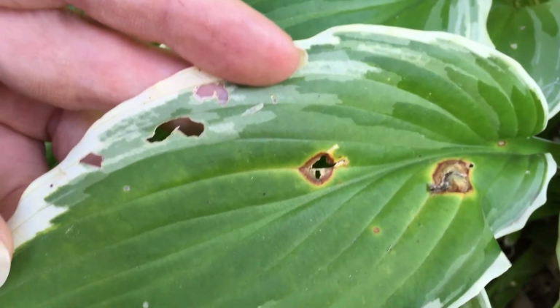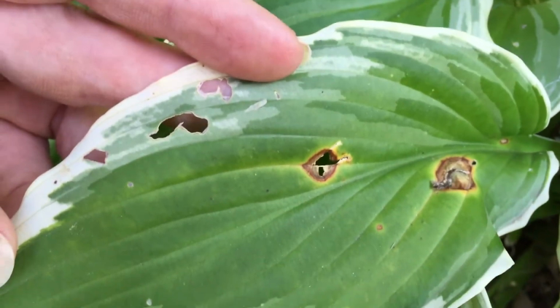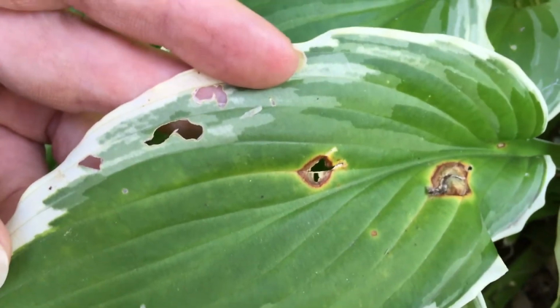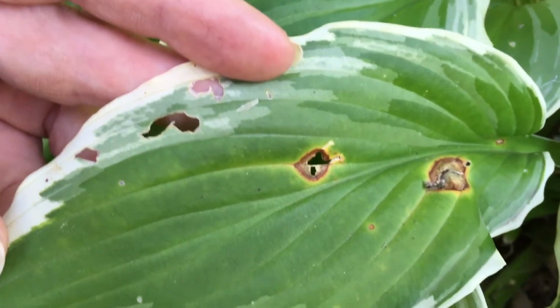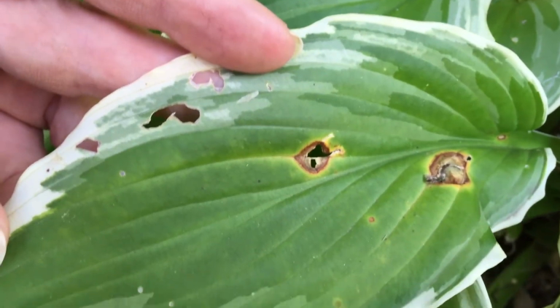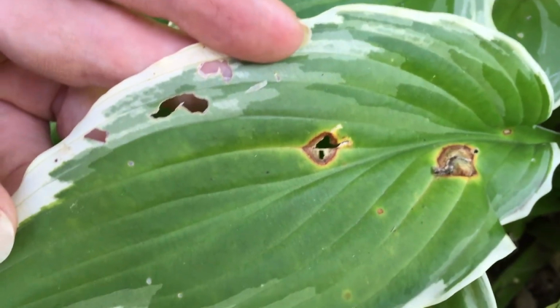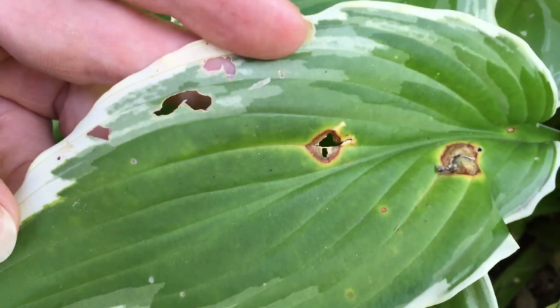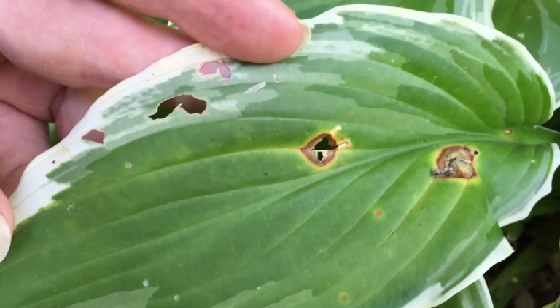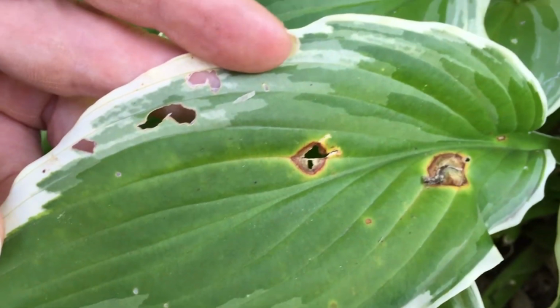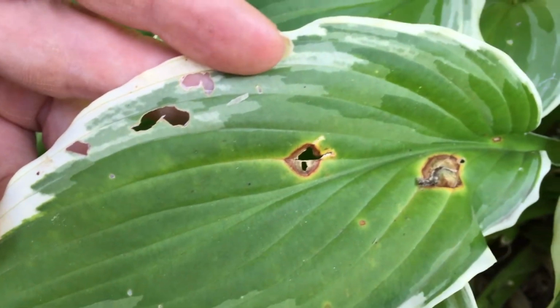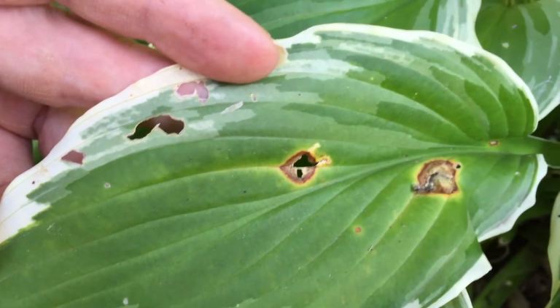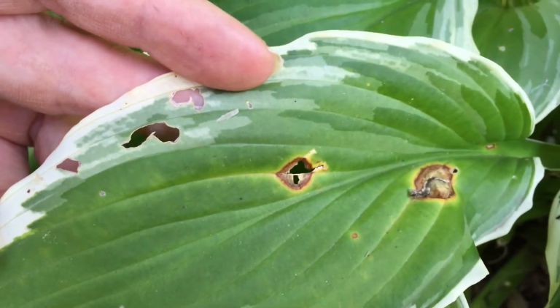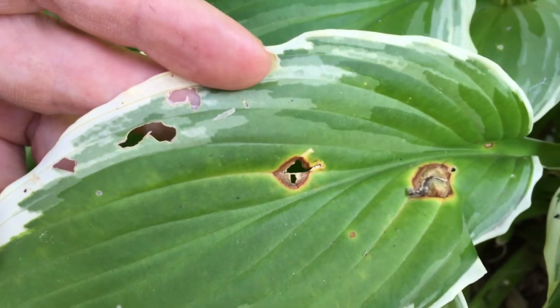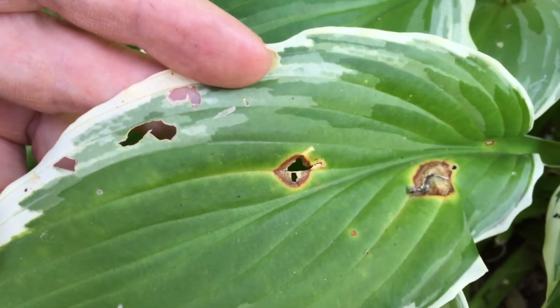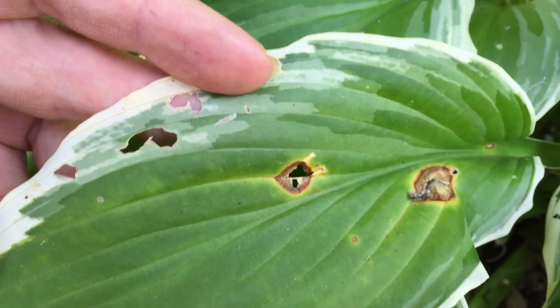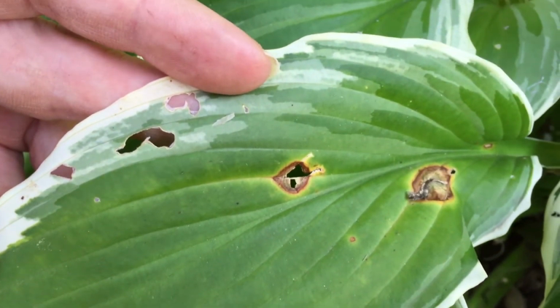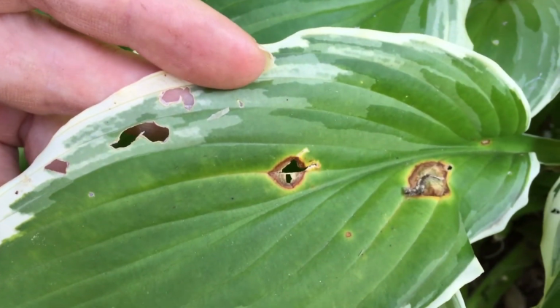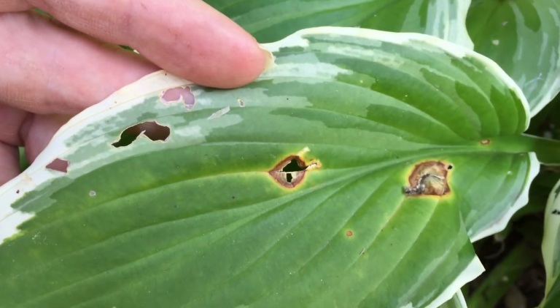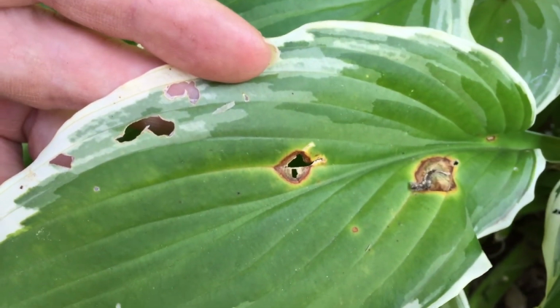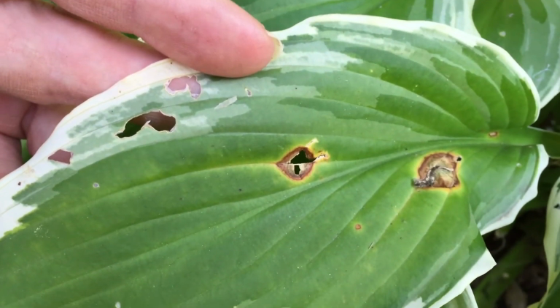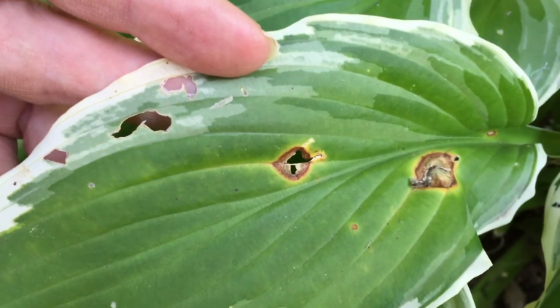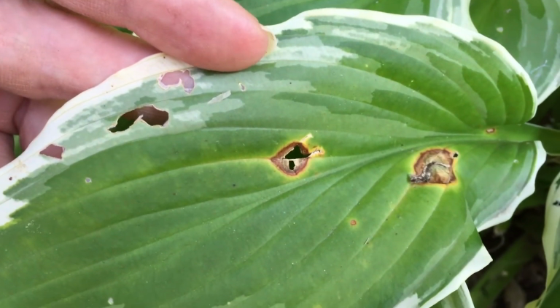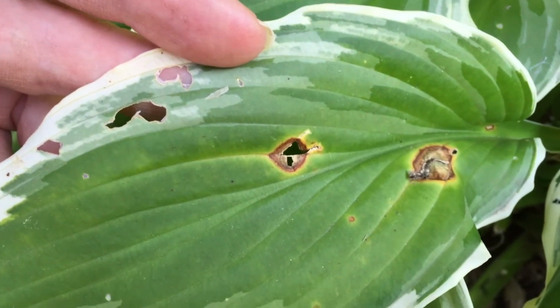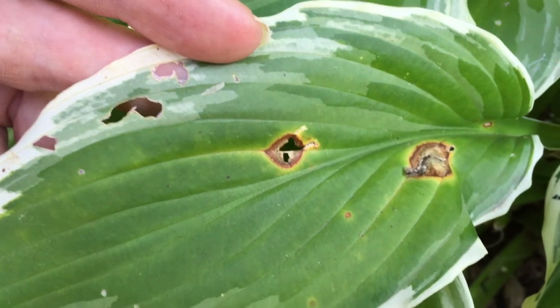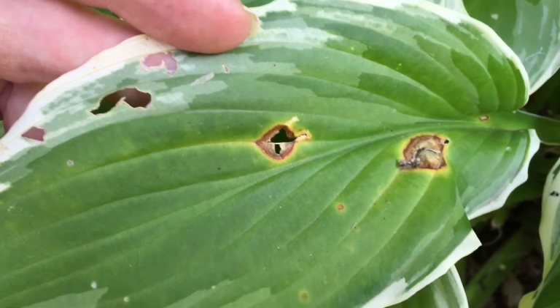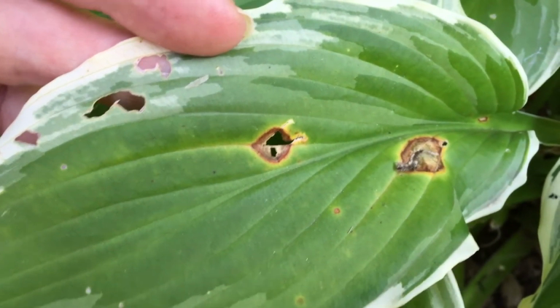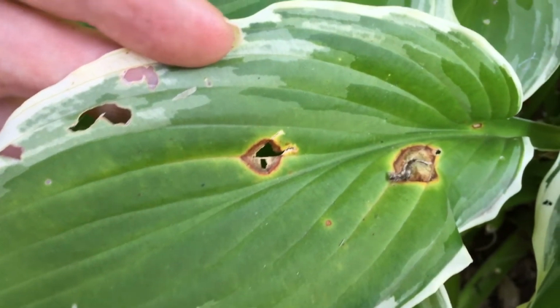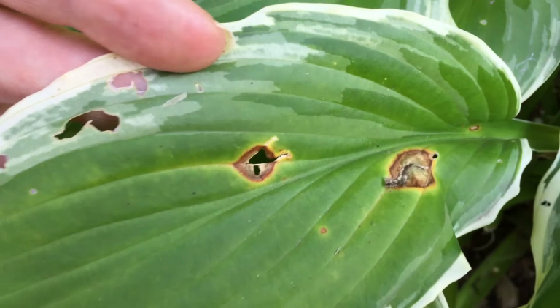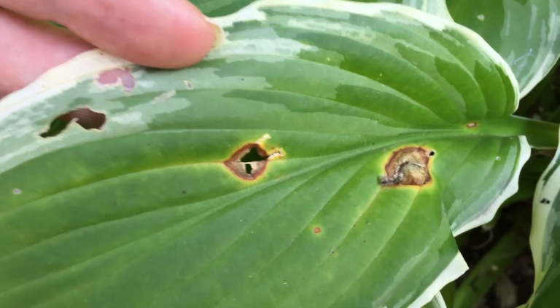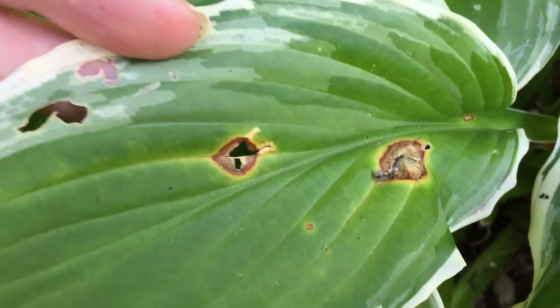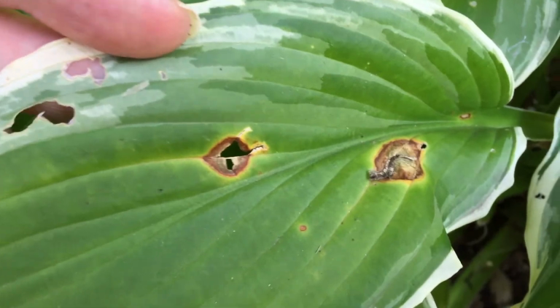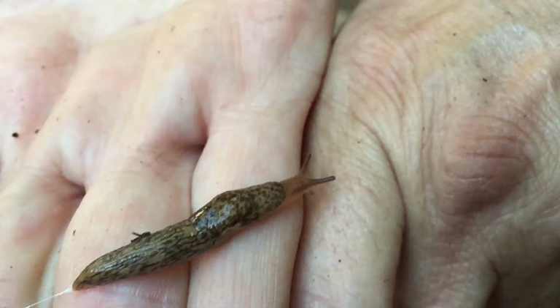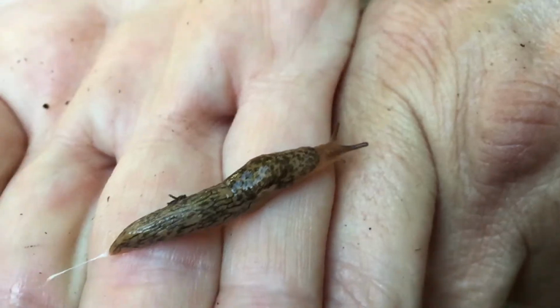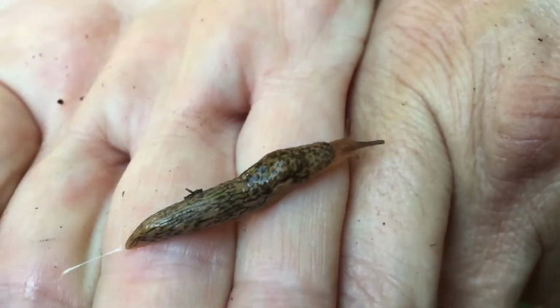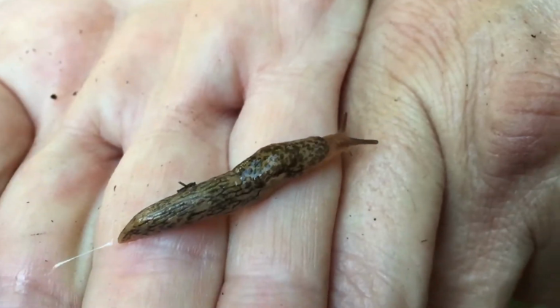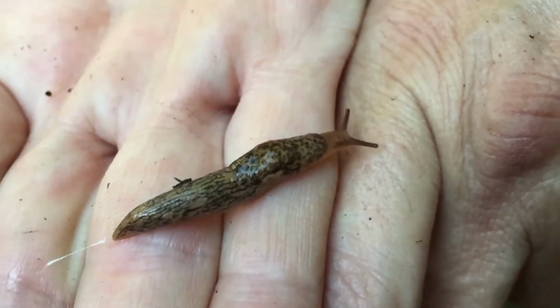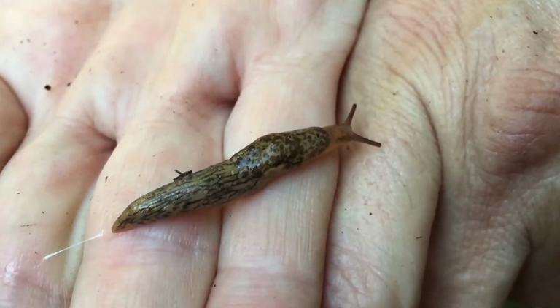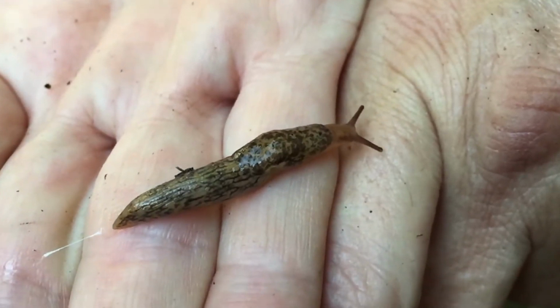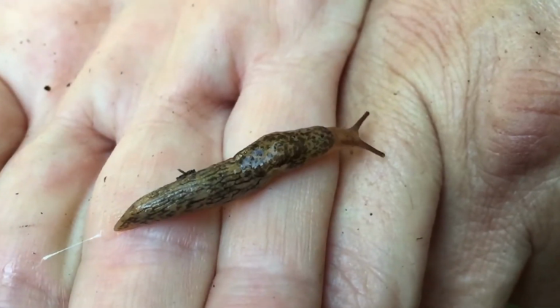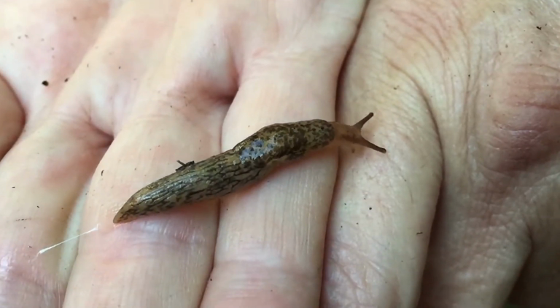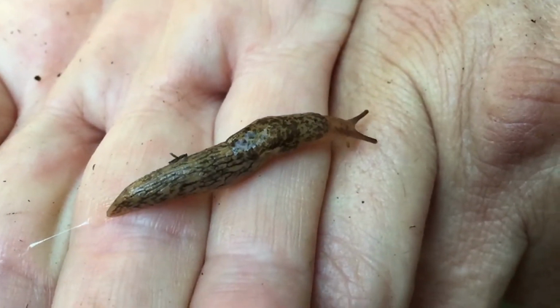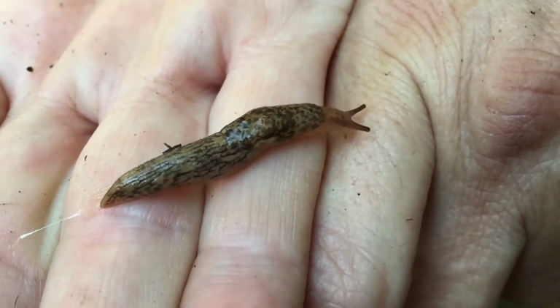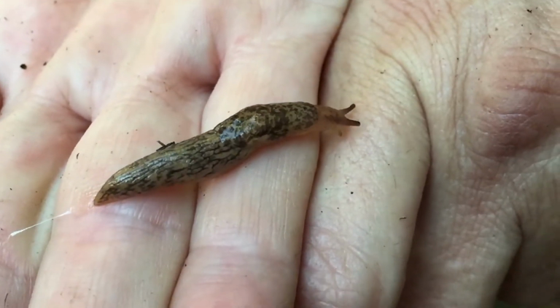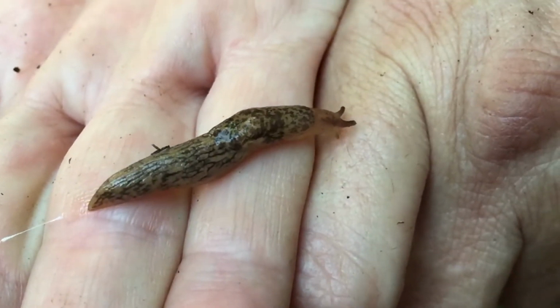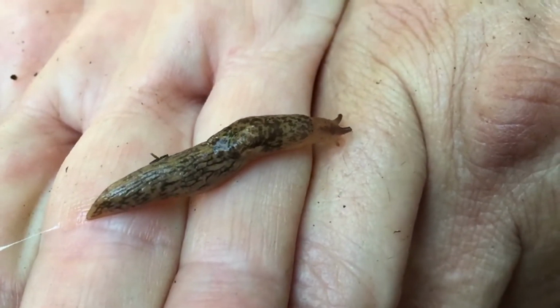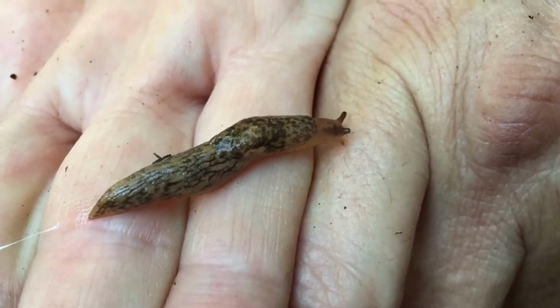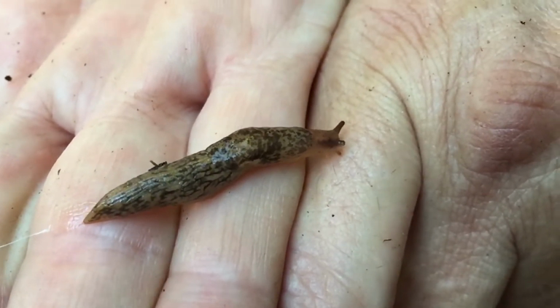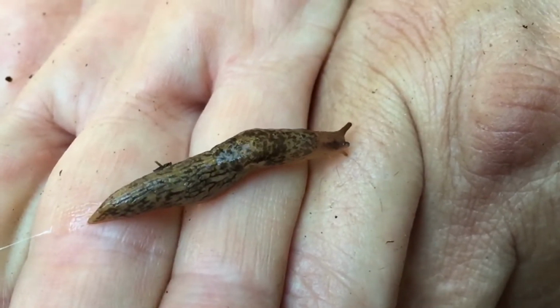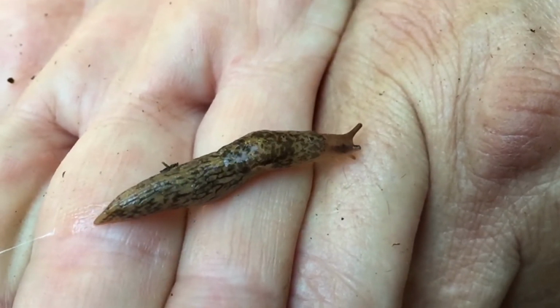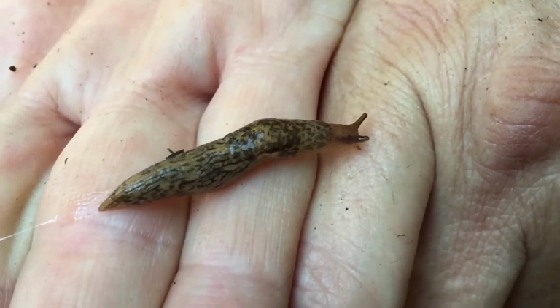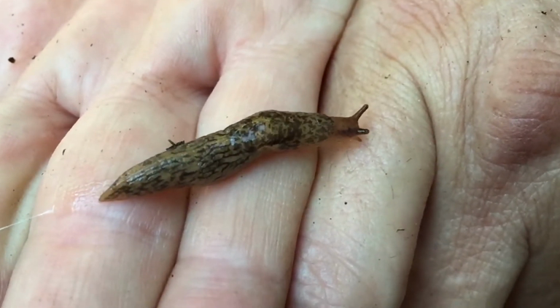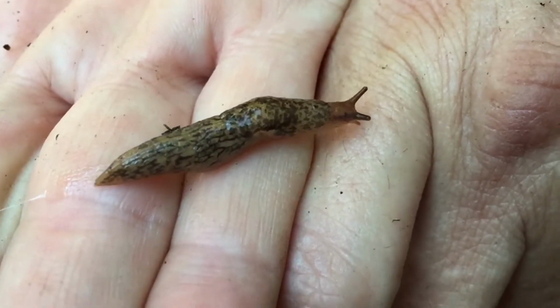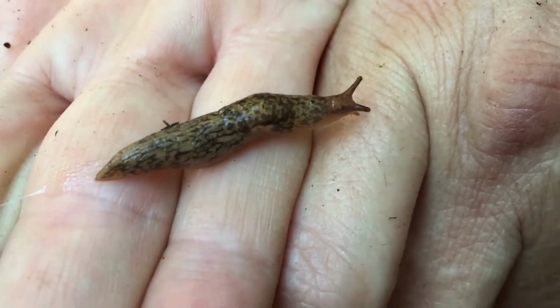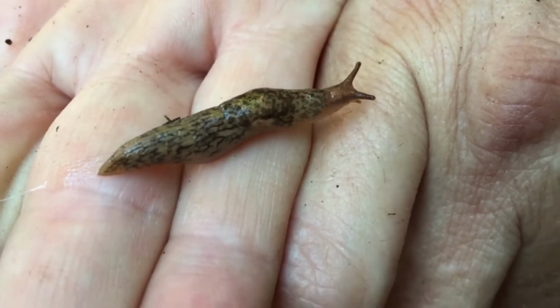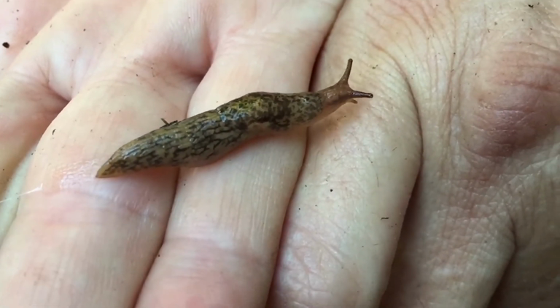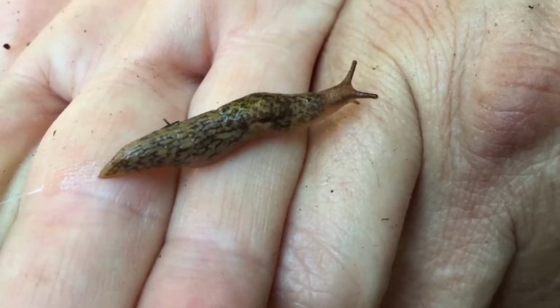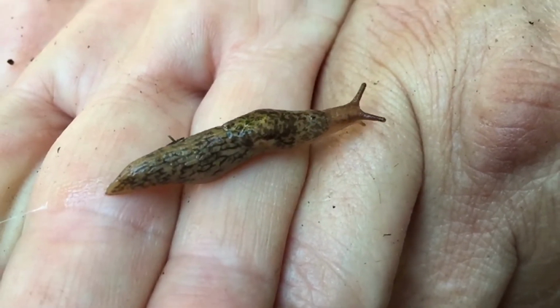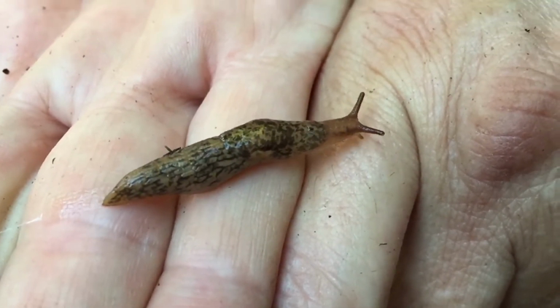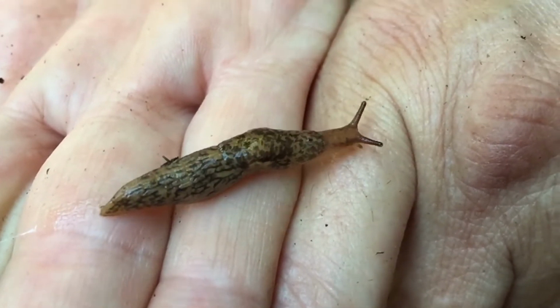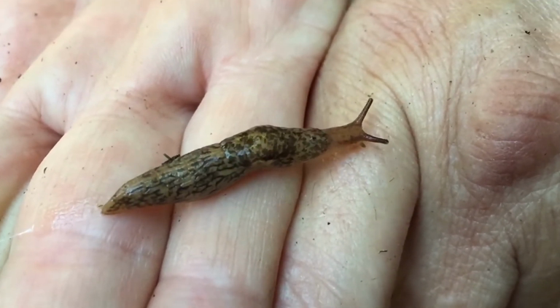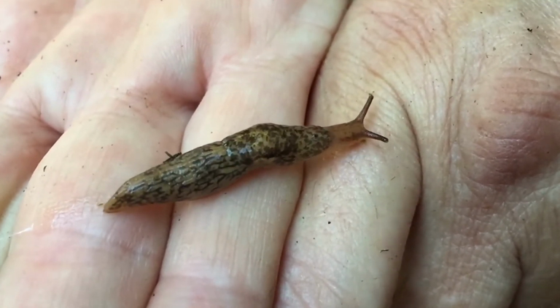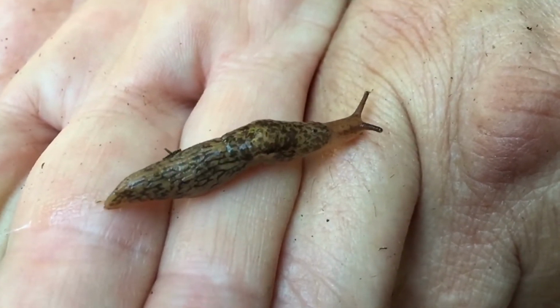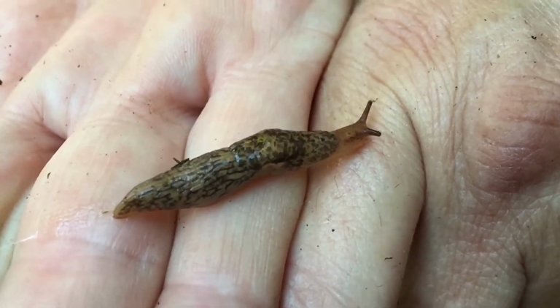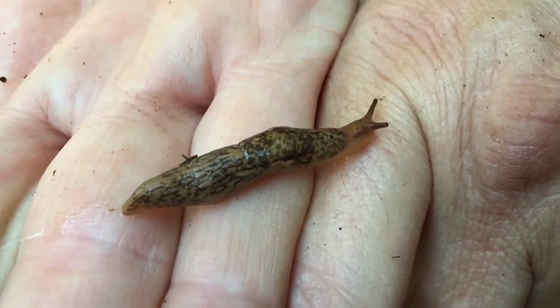It was recommended to buy Slug Be Gone from Early's, and I bought that today. This will be my first time trying it tonight.